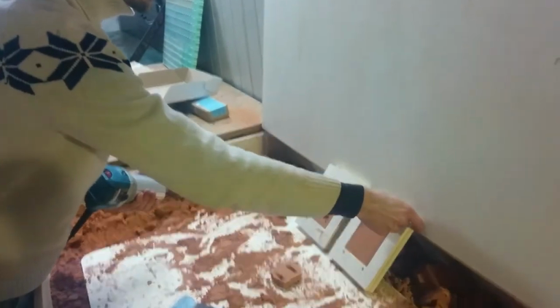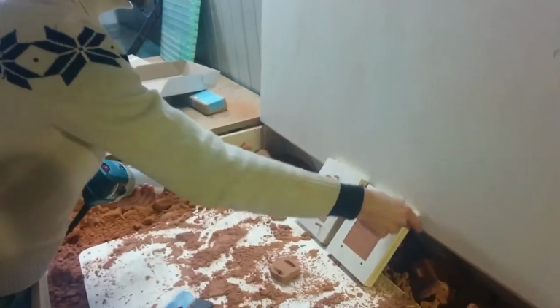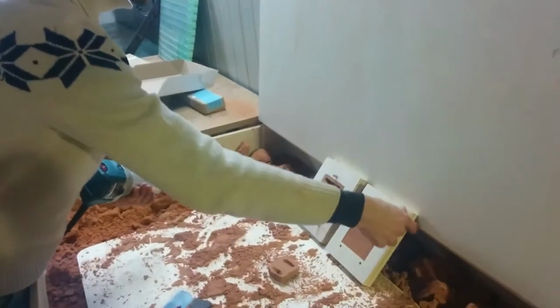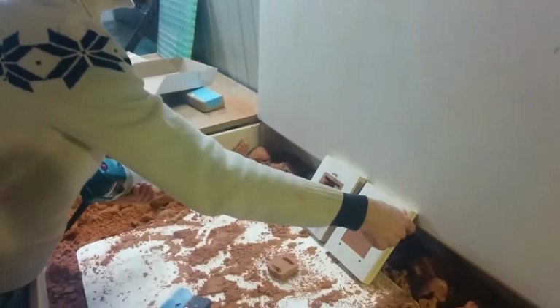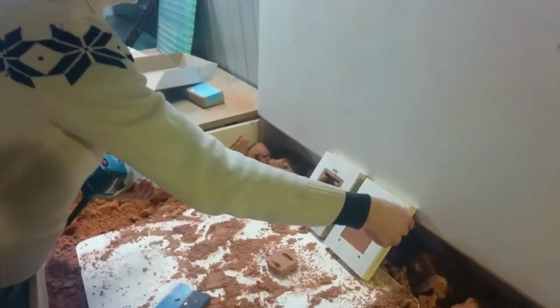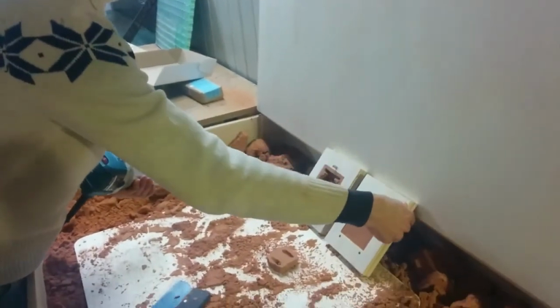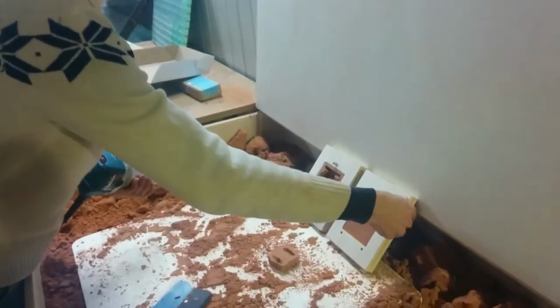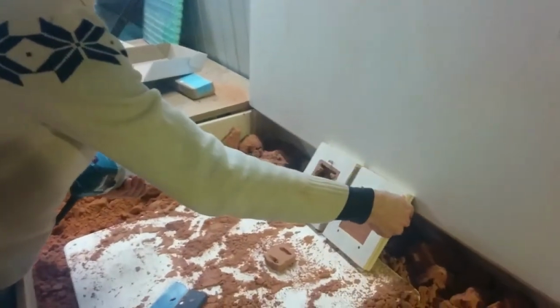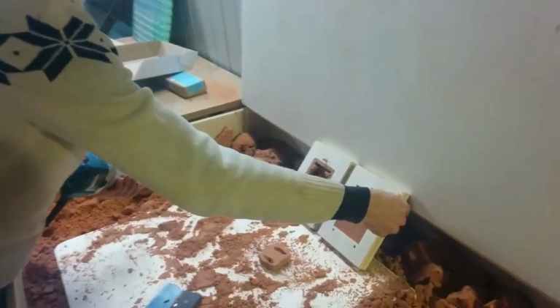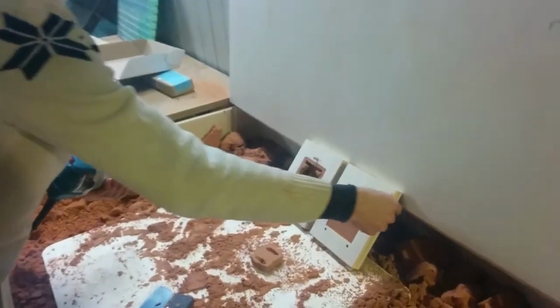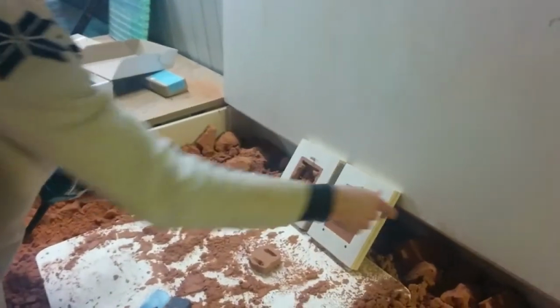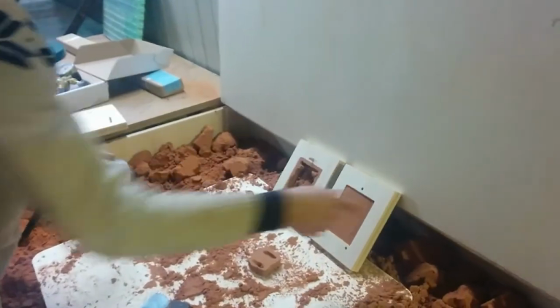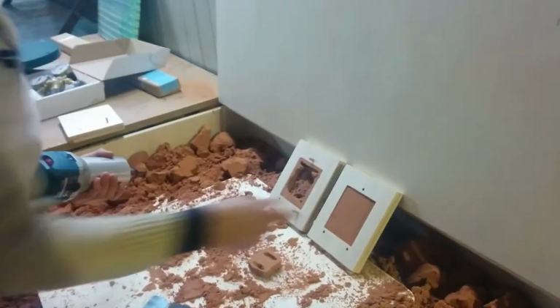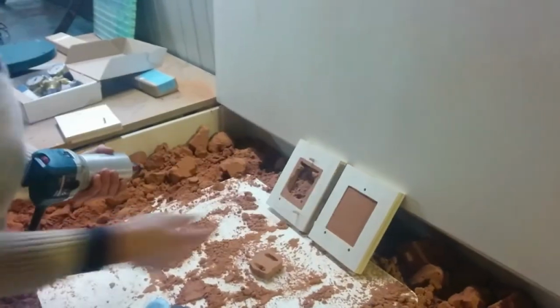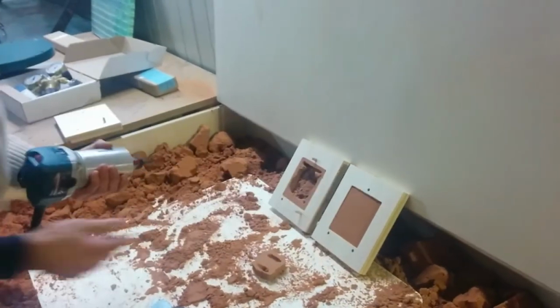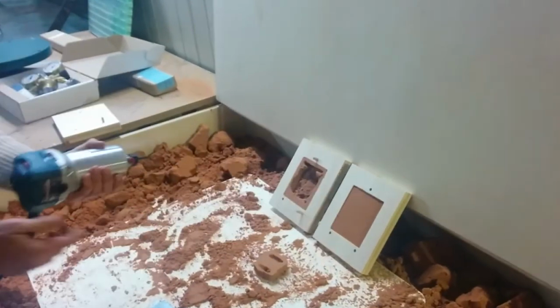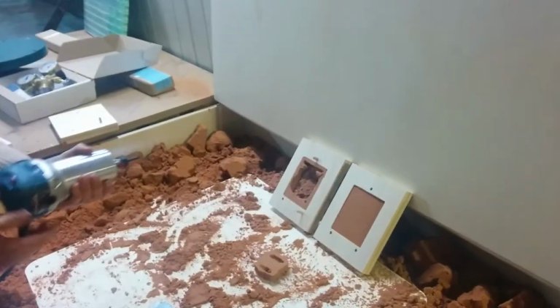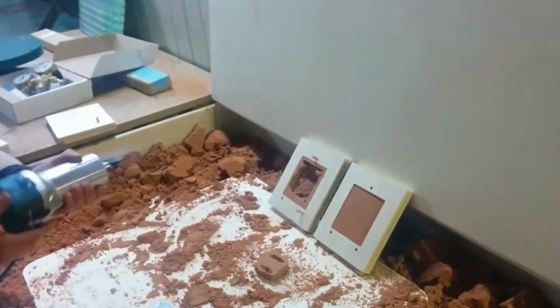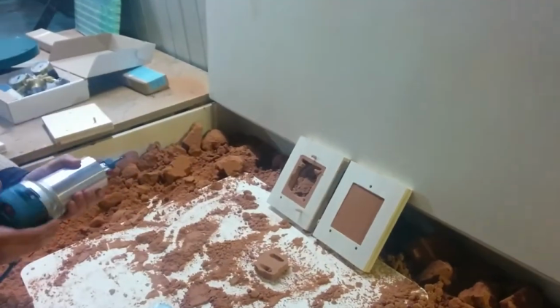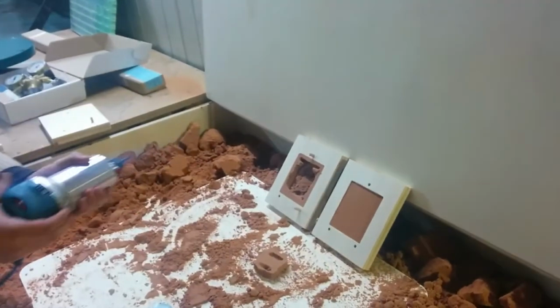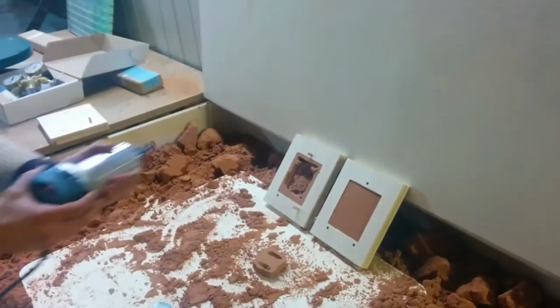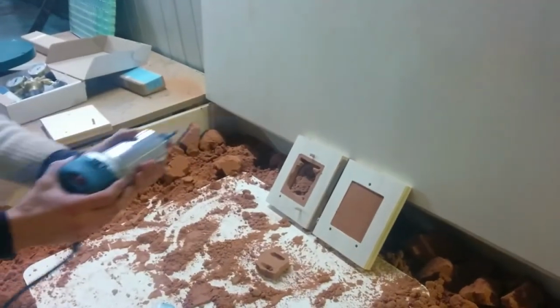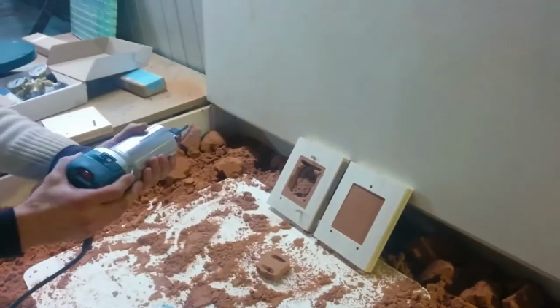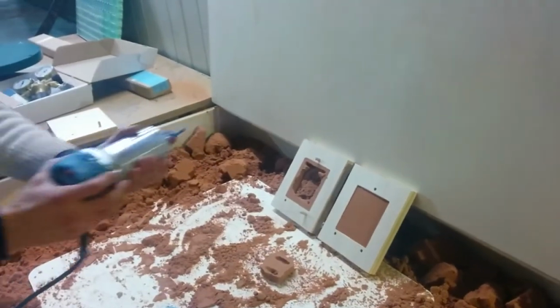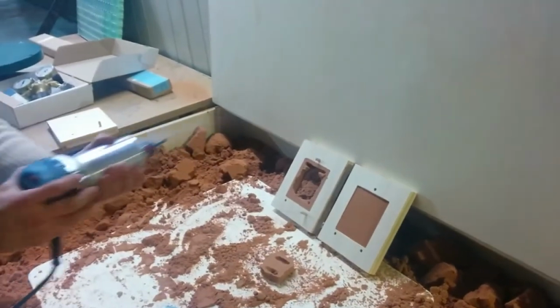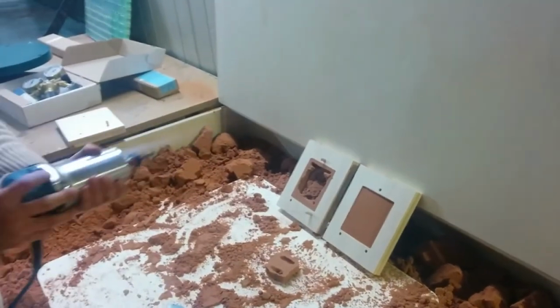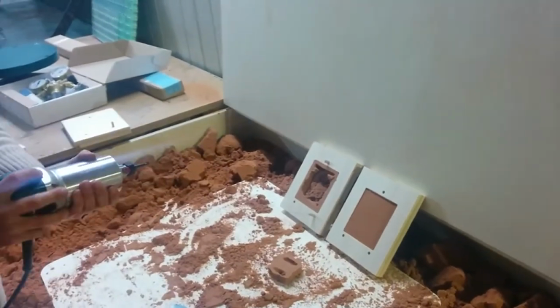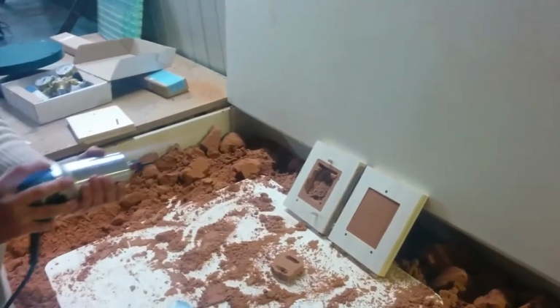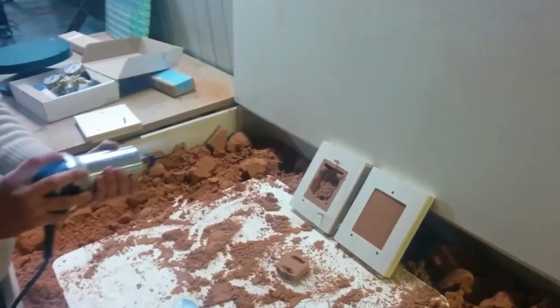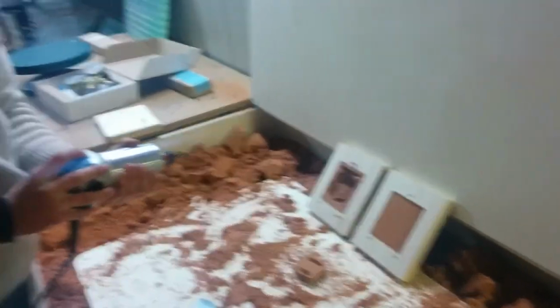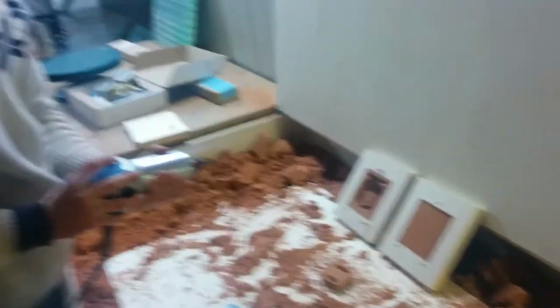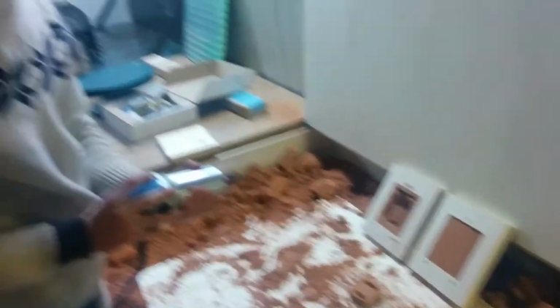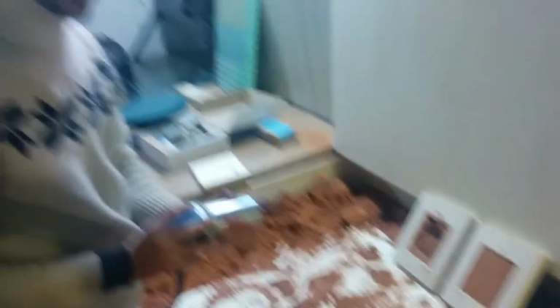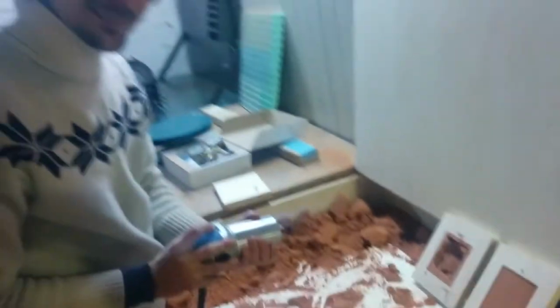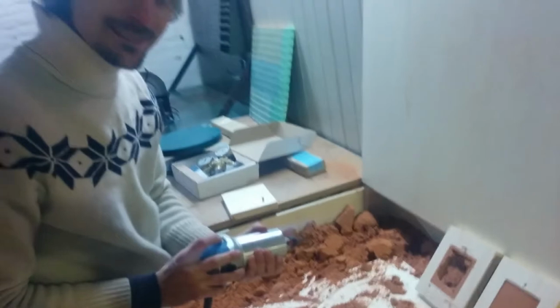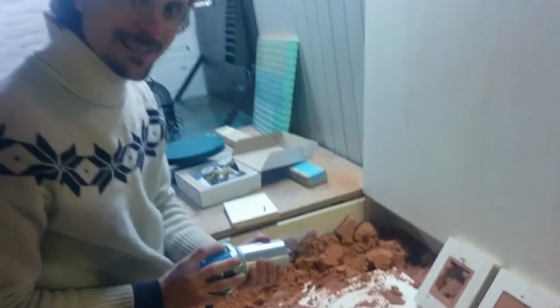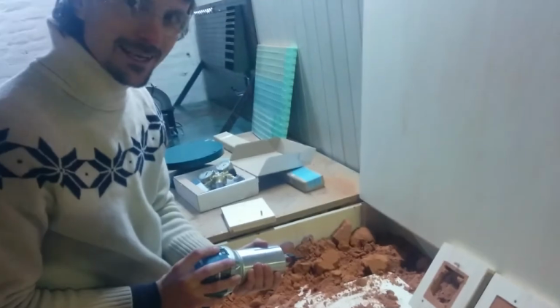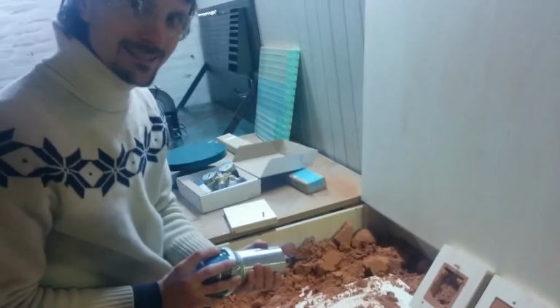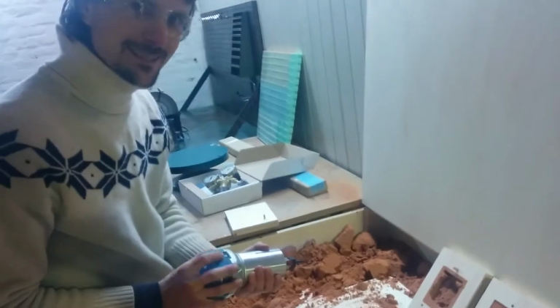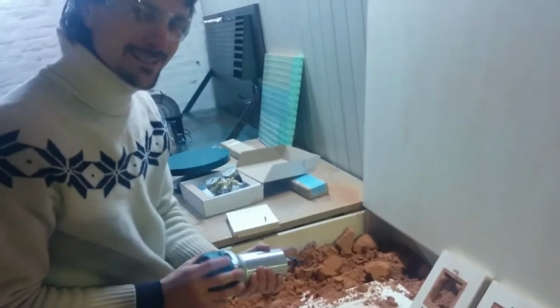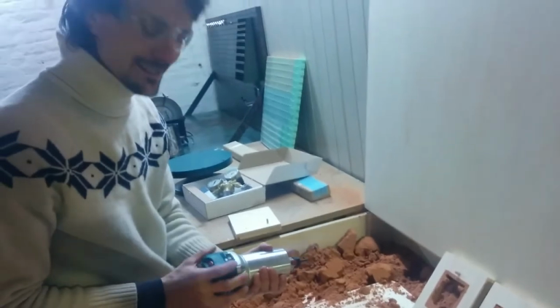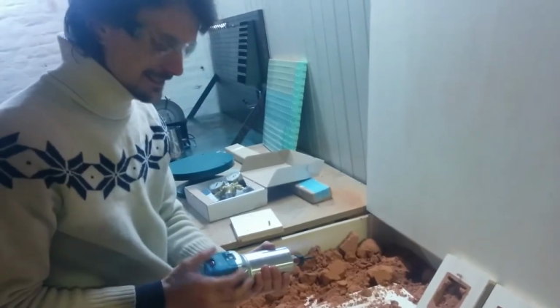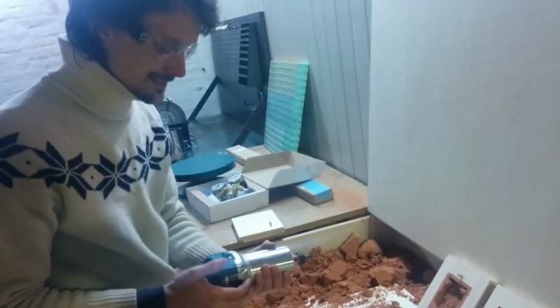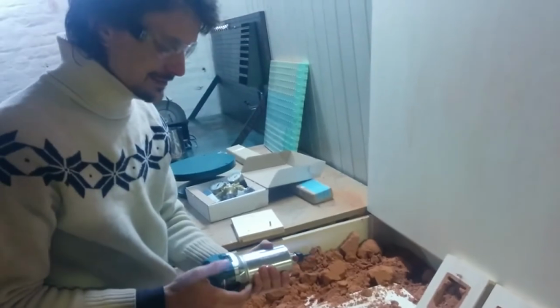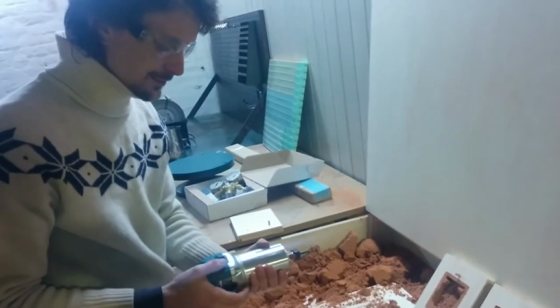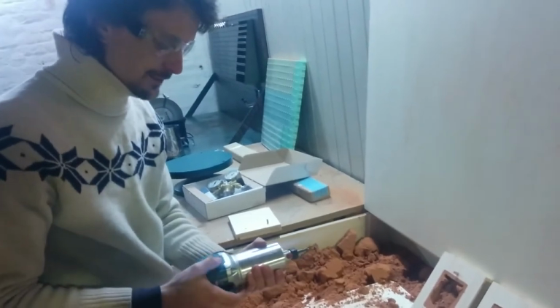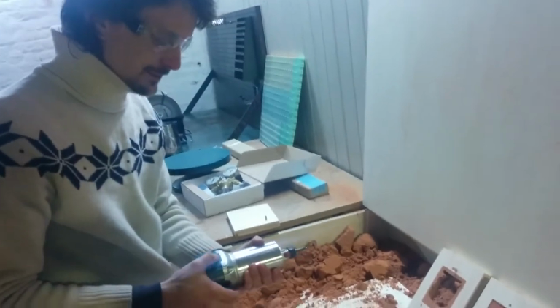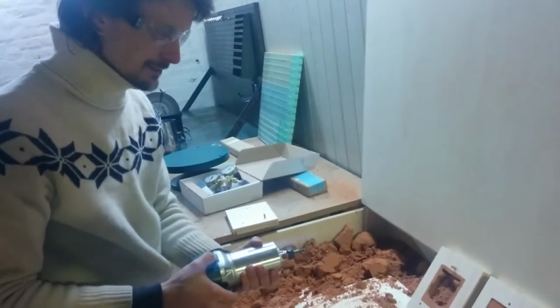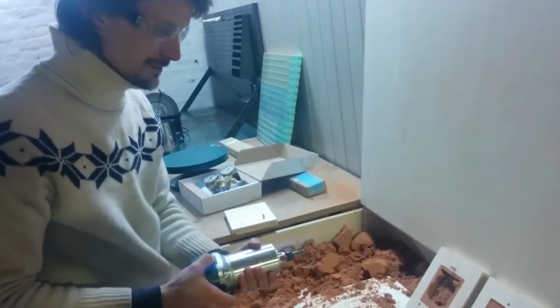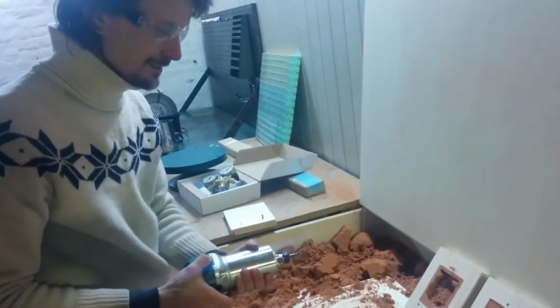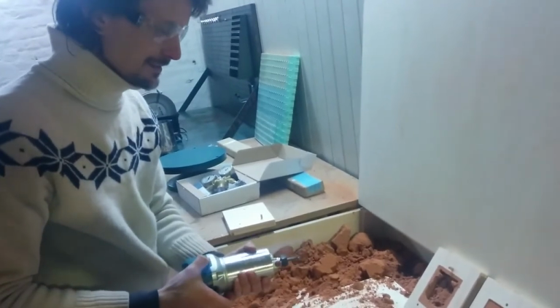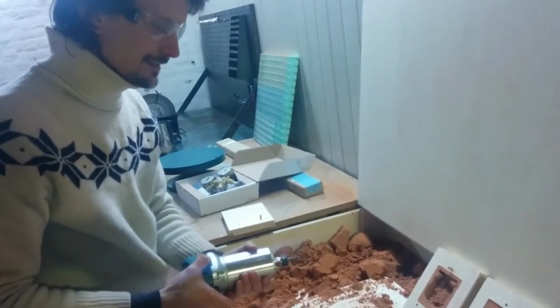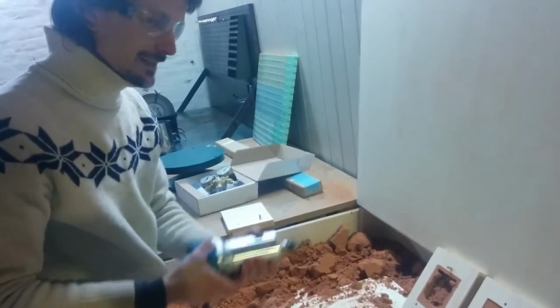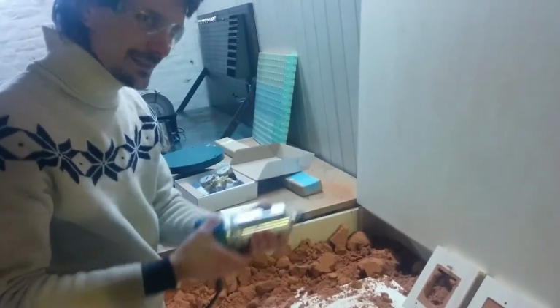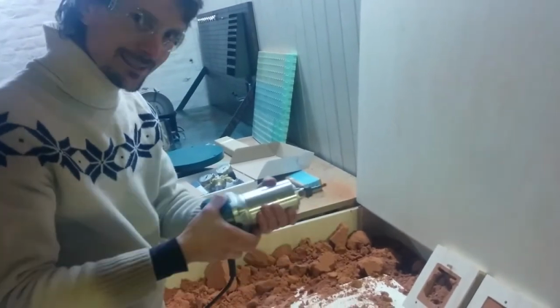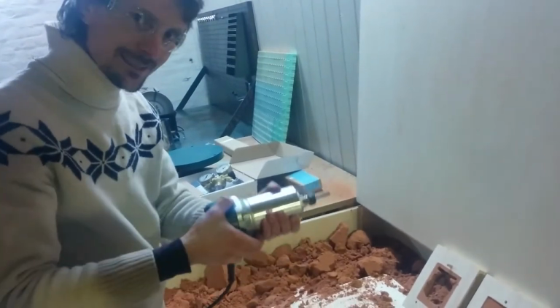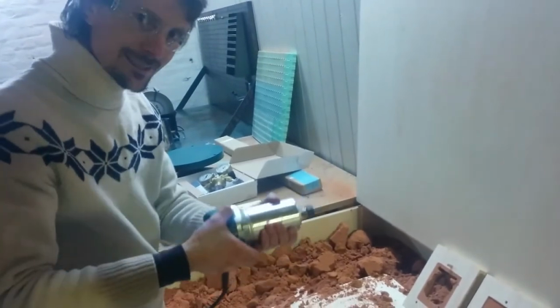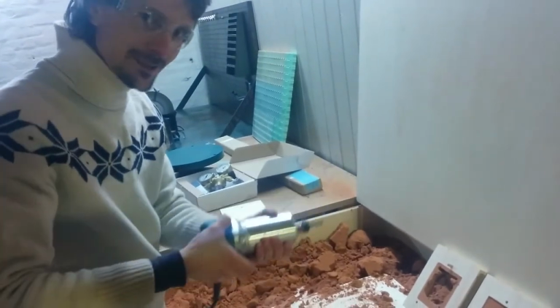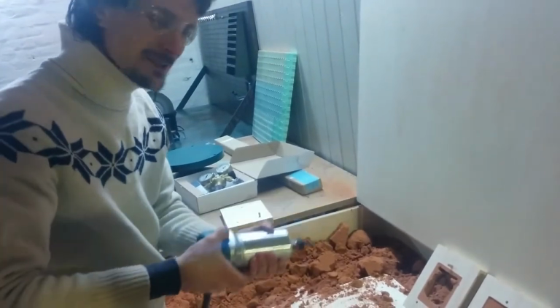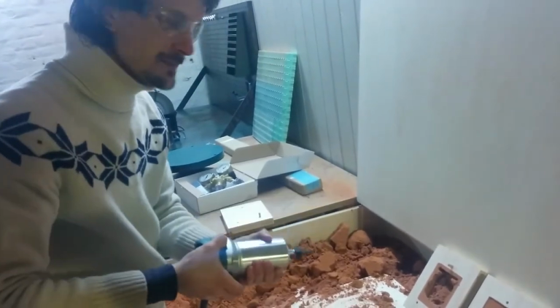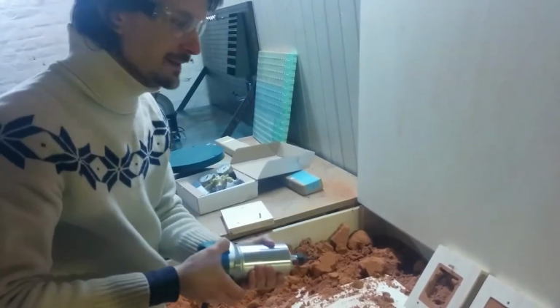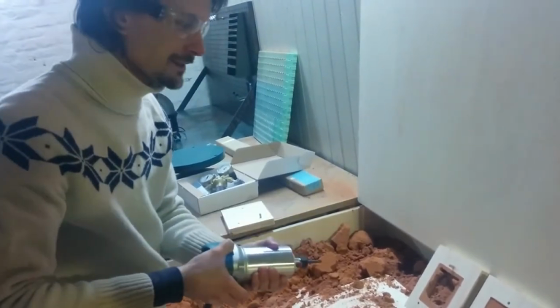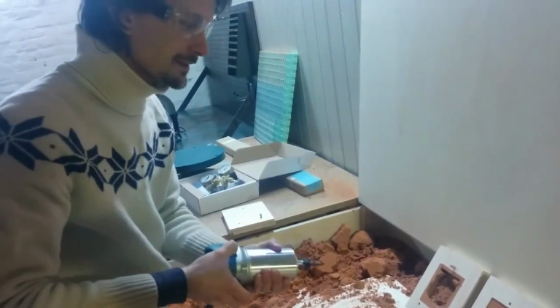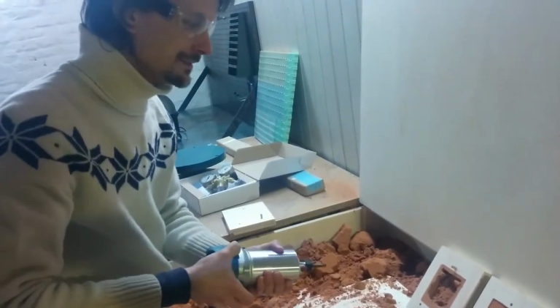Right now I'm simulating a 6-axis robot, and this is our spindle.